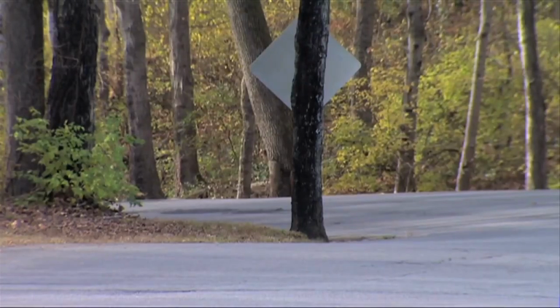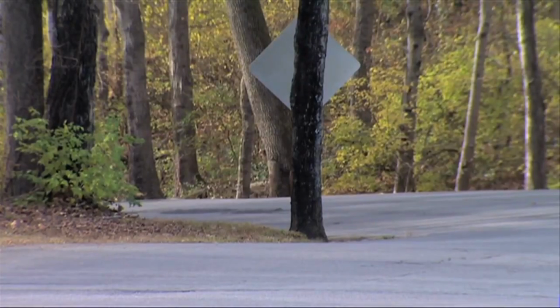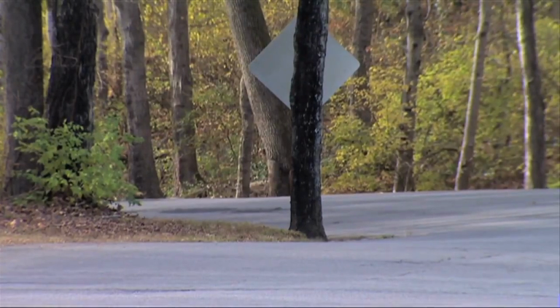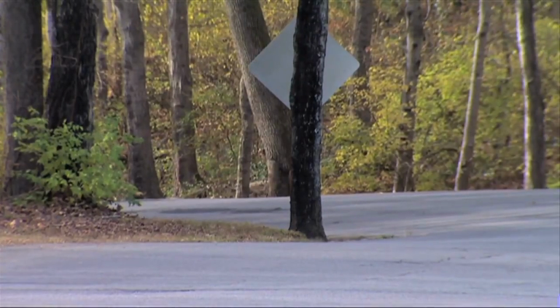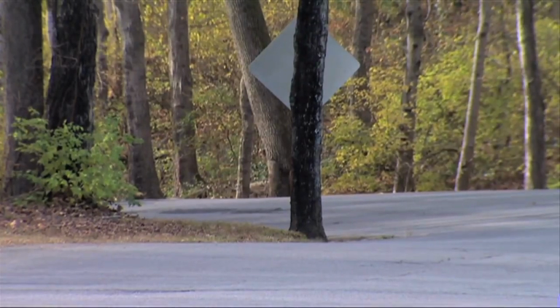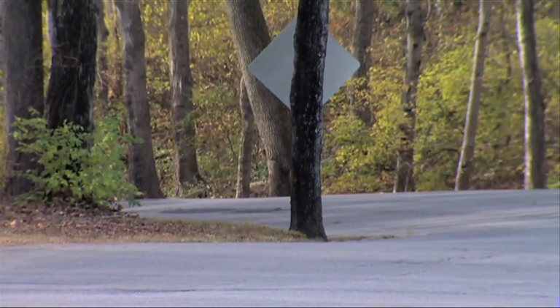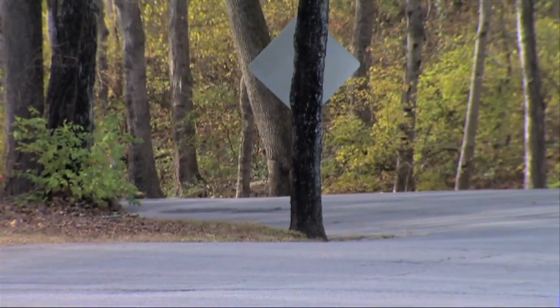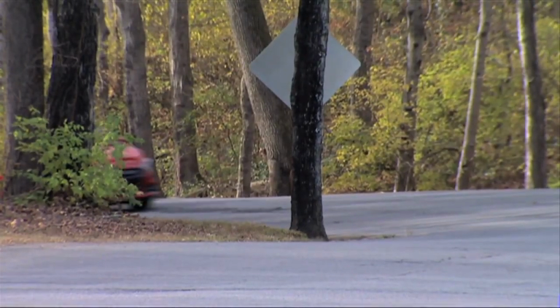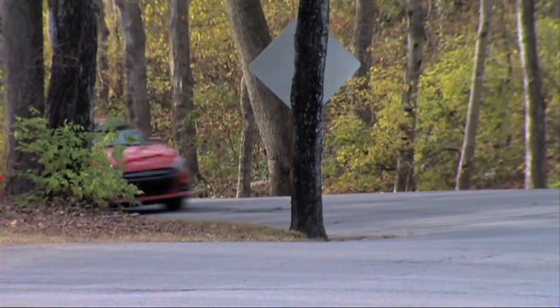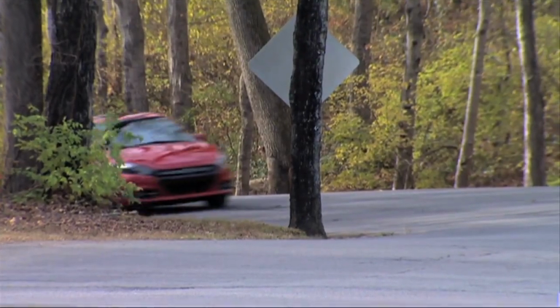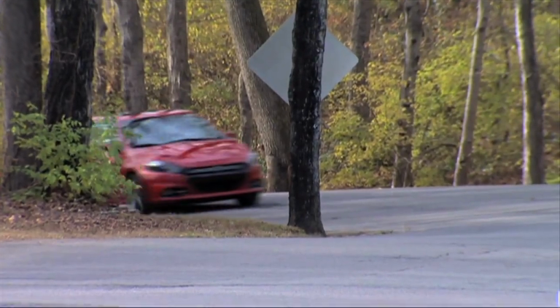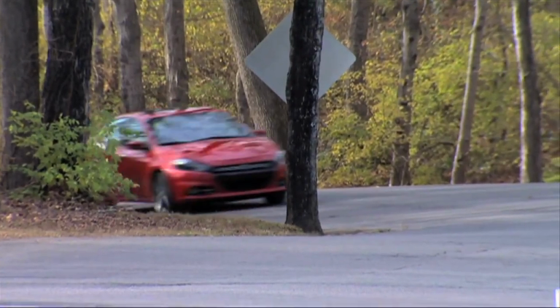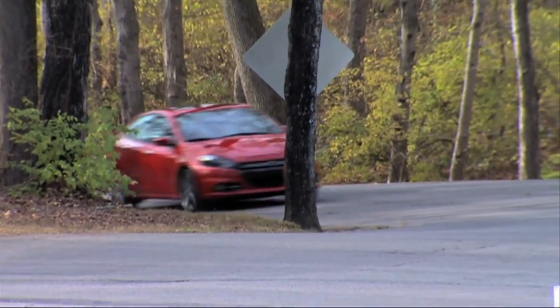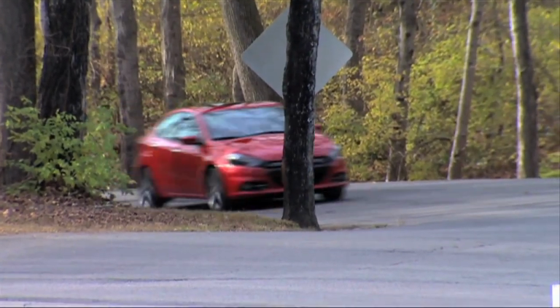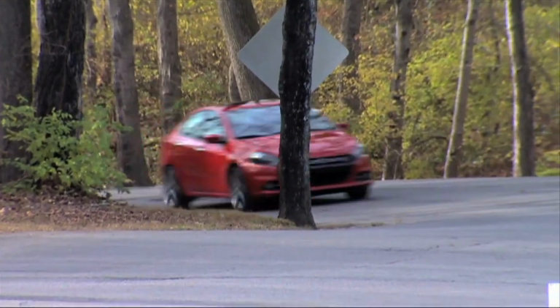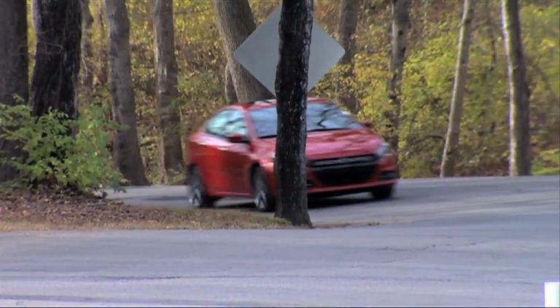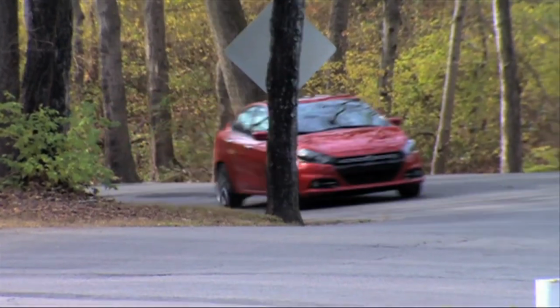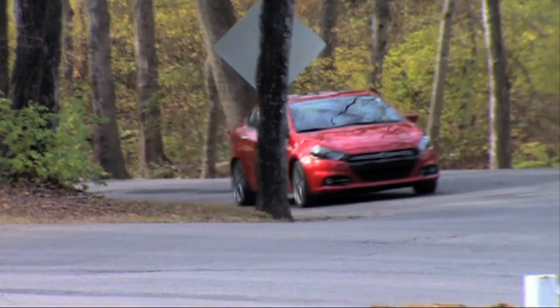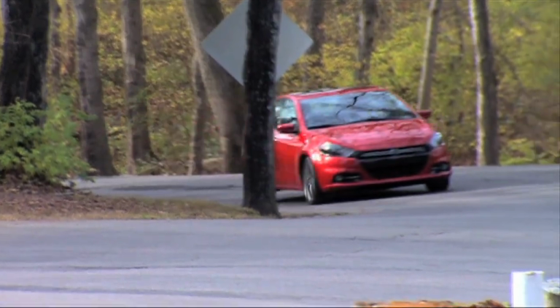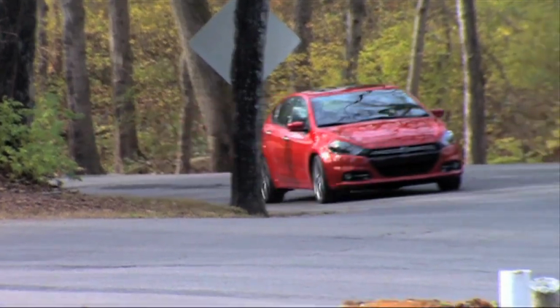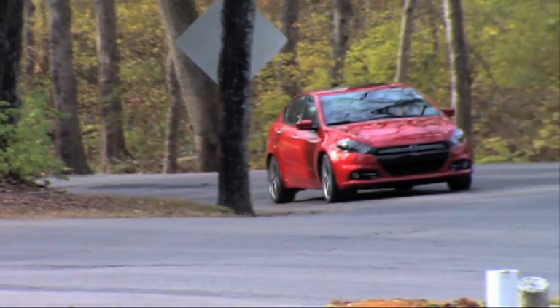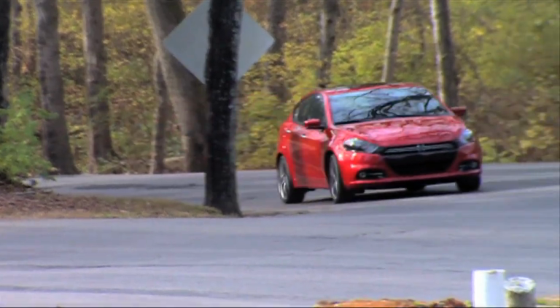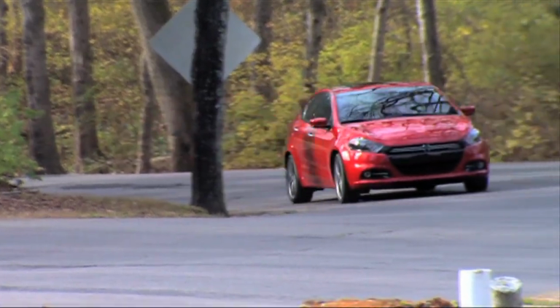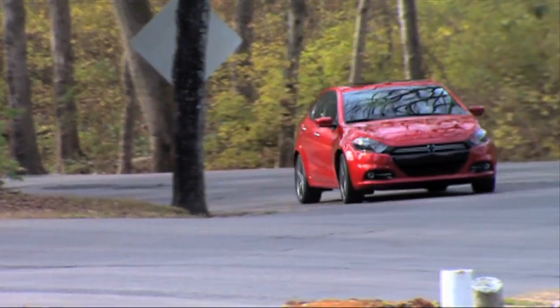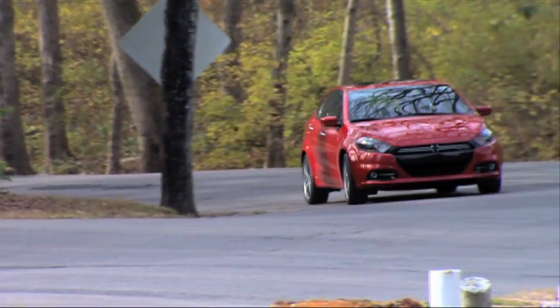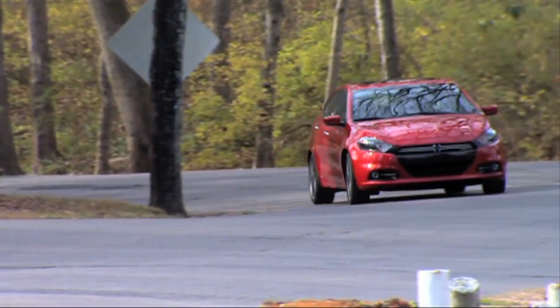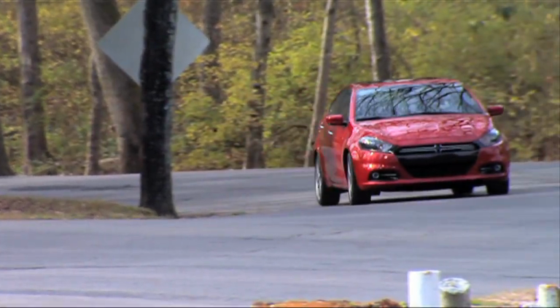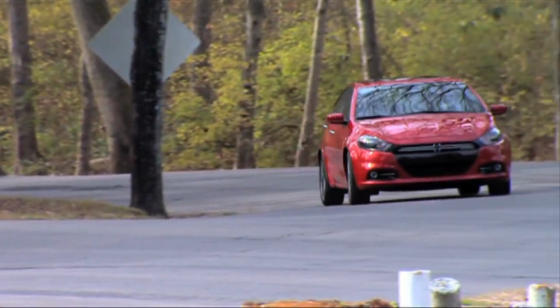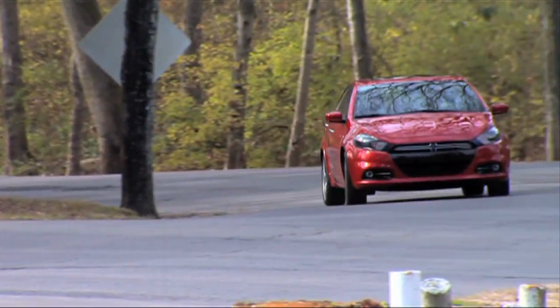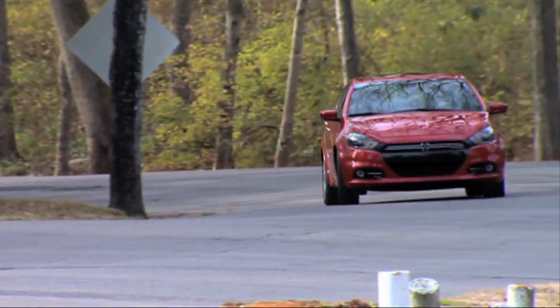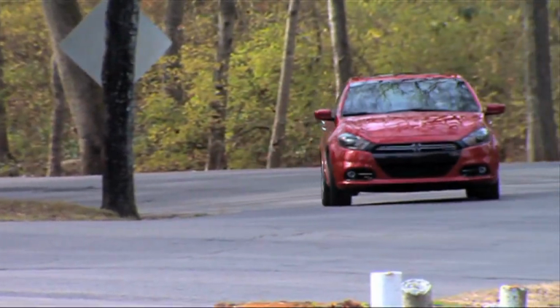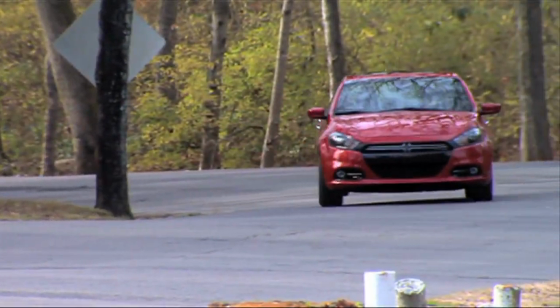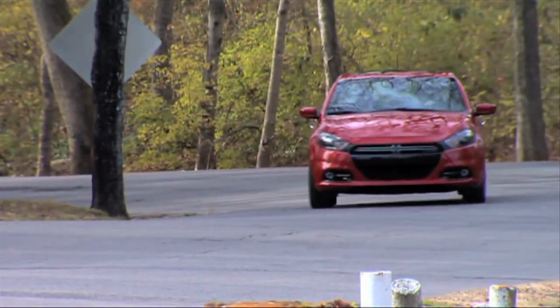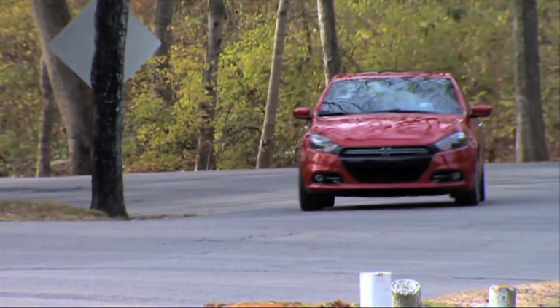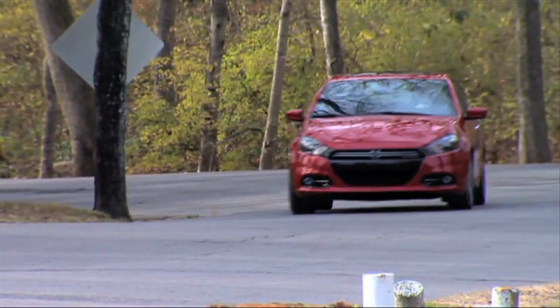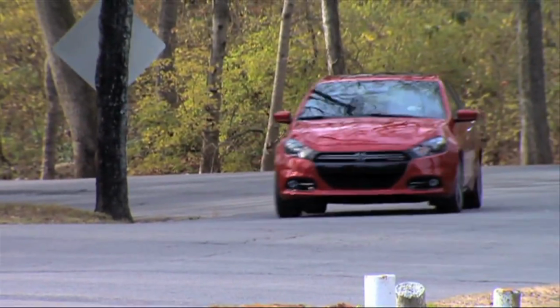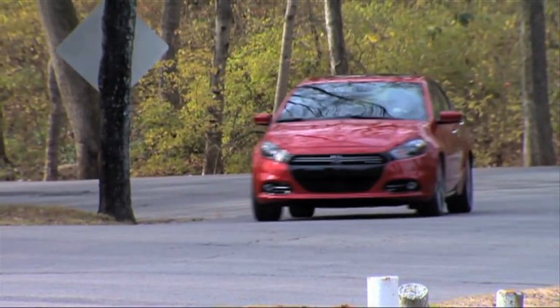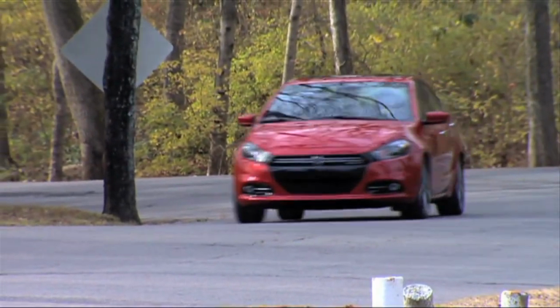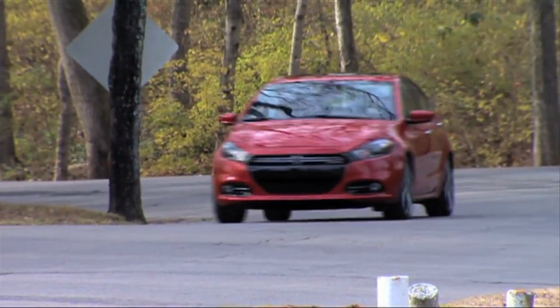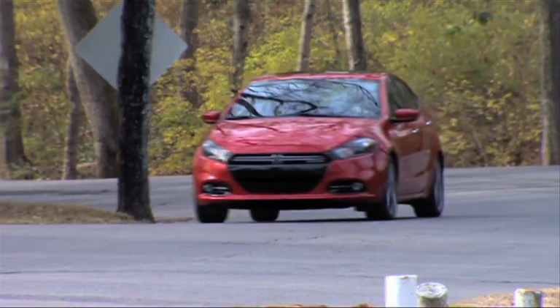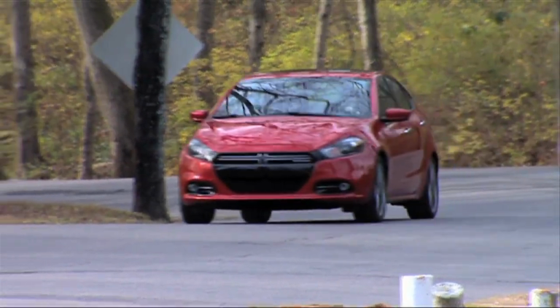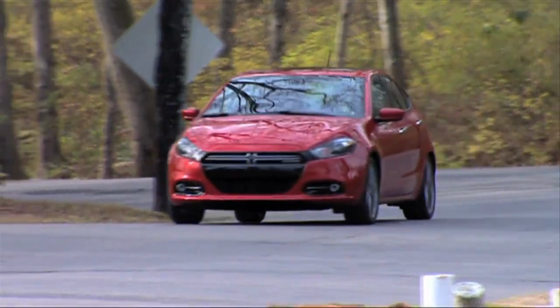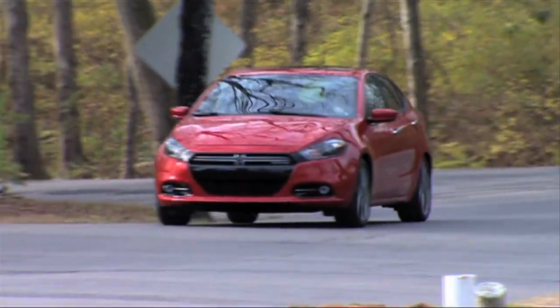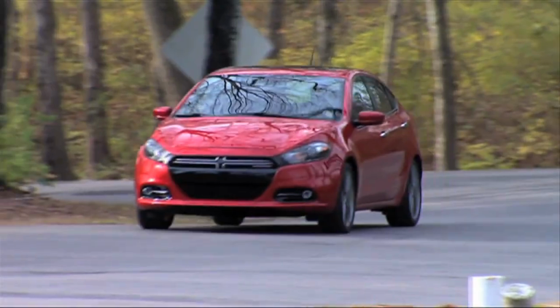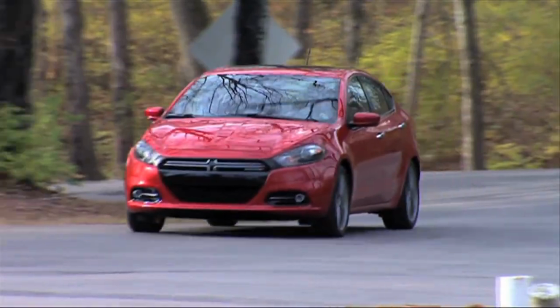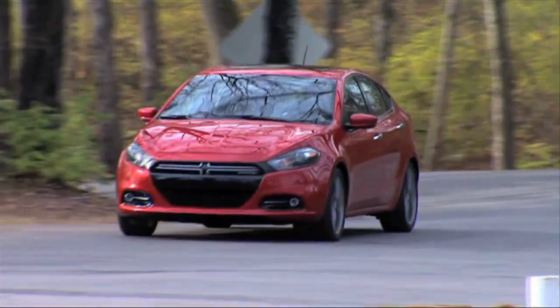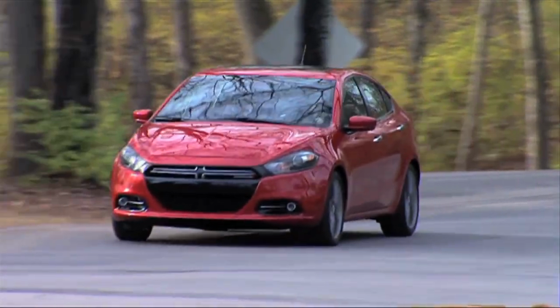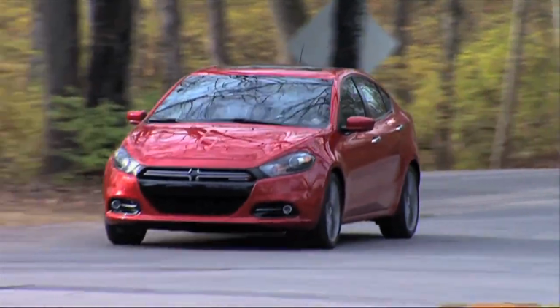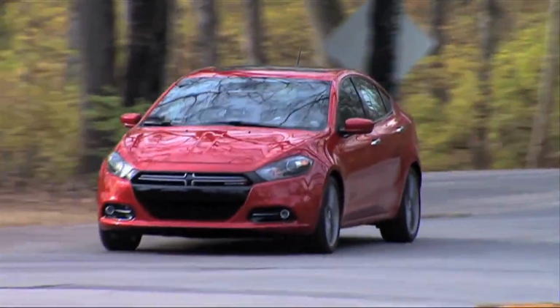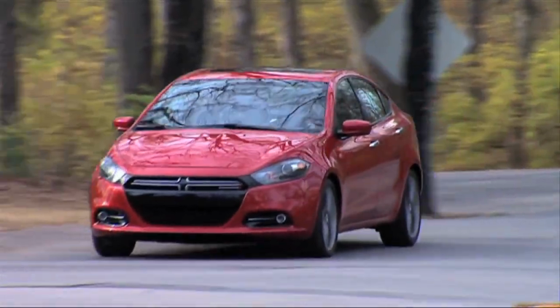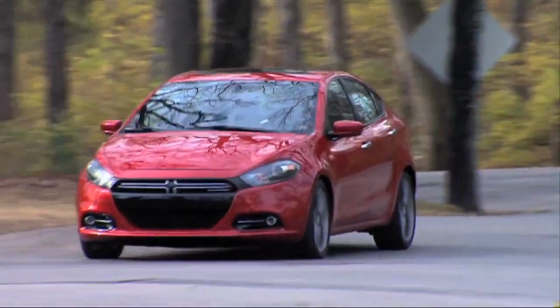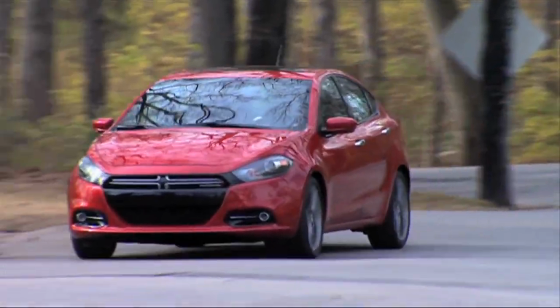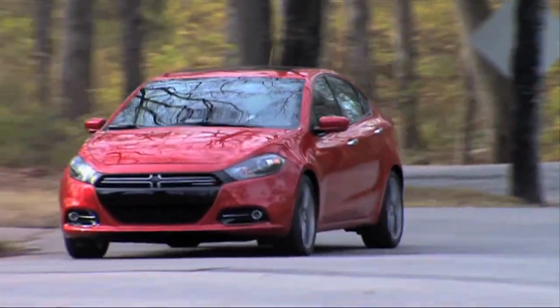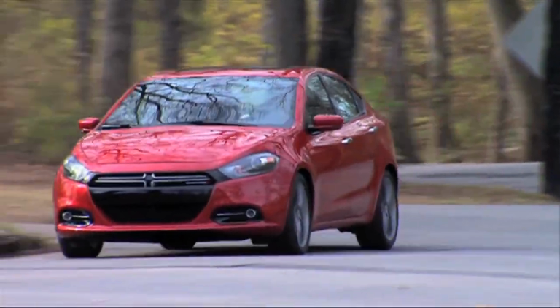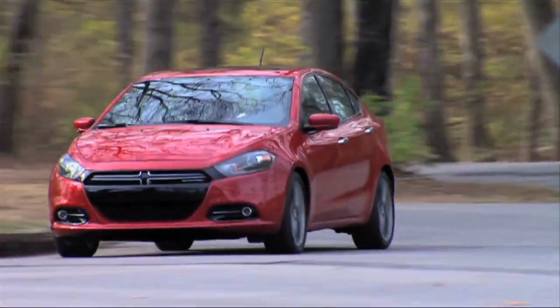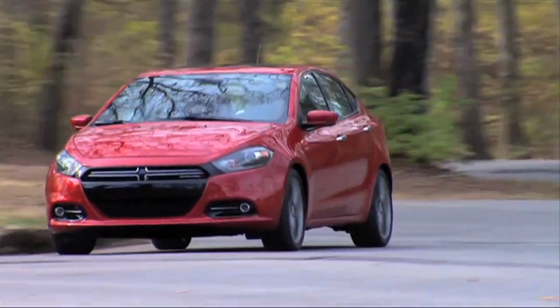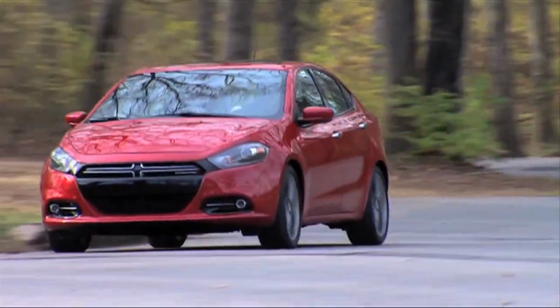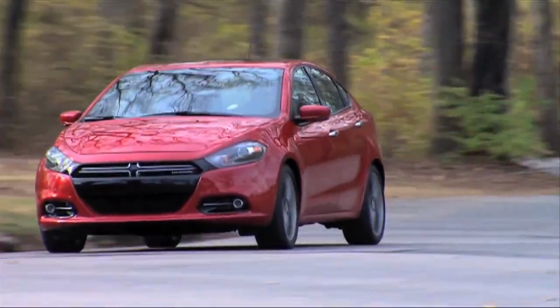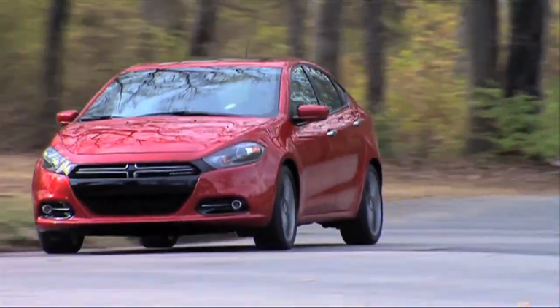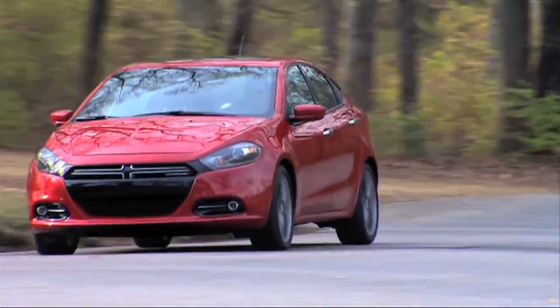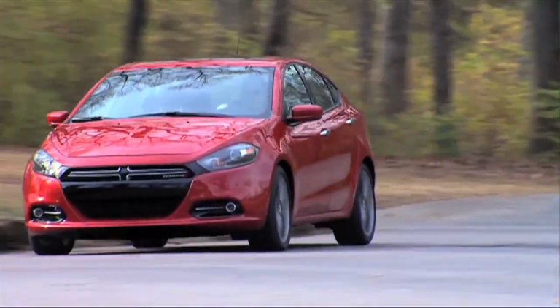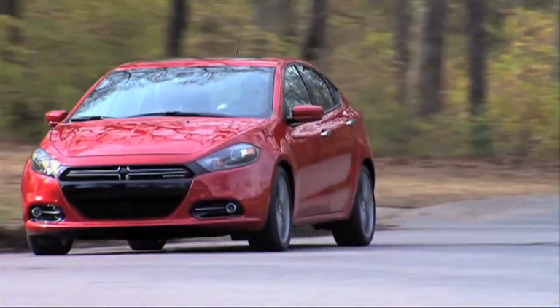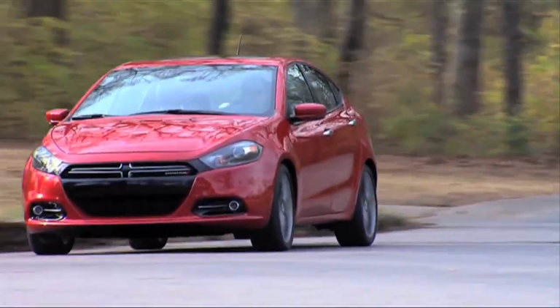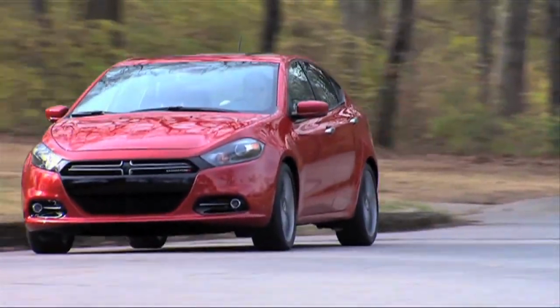We're bringing those features down to a very affordable price level that starts at just $15,995 with our all-new DART.